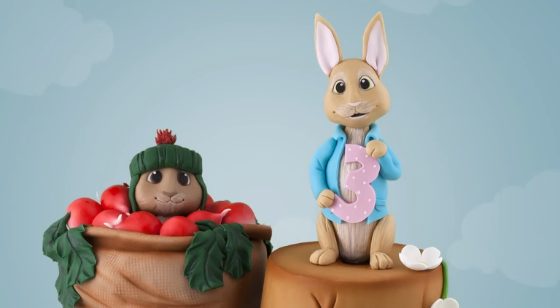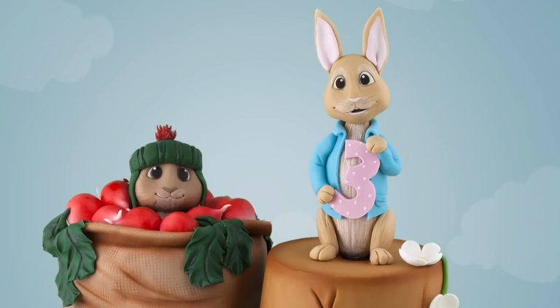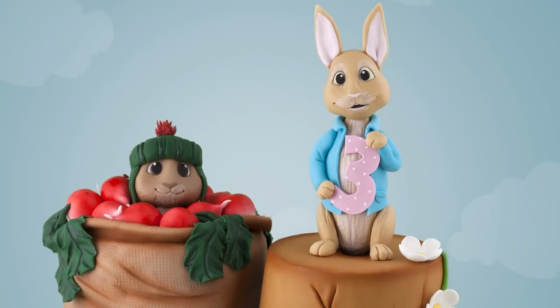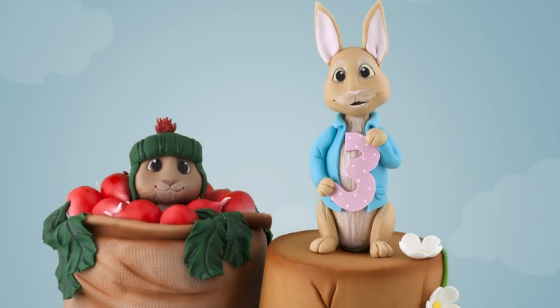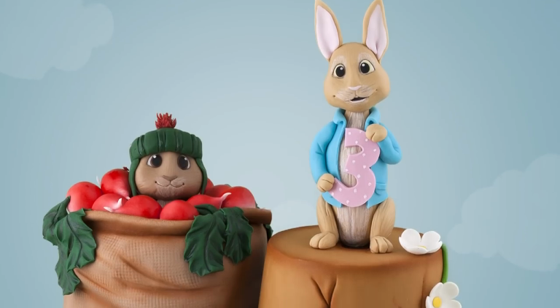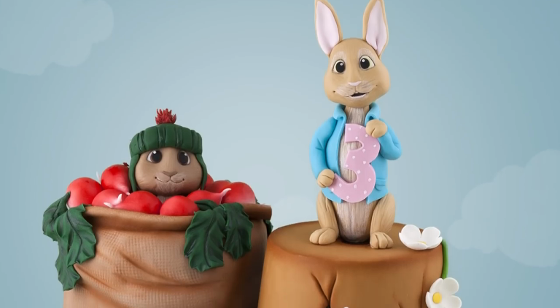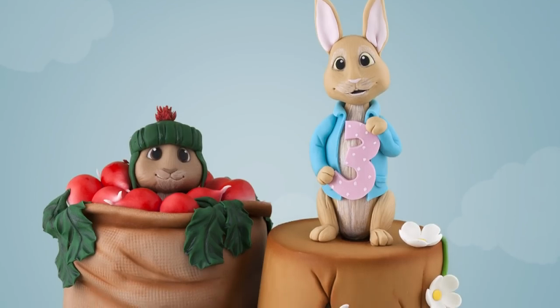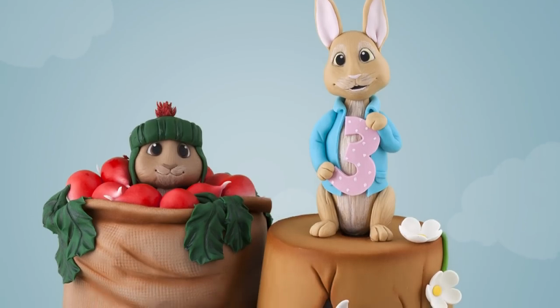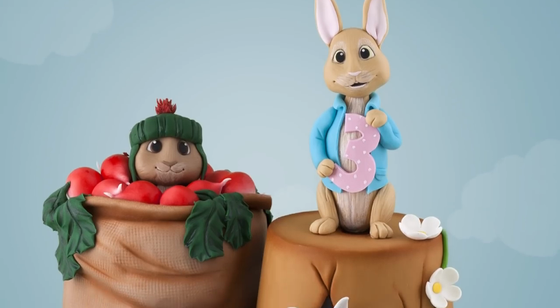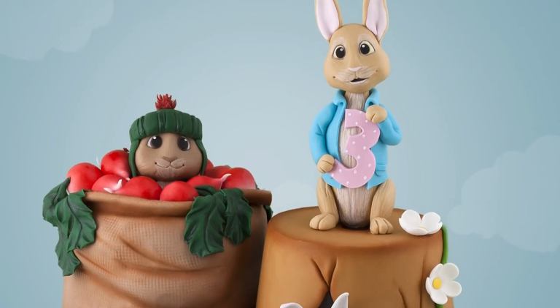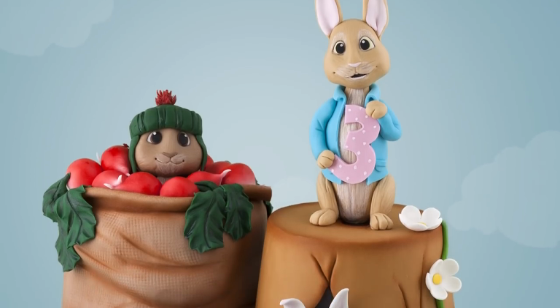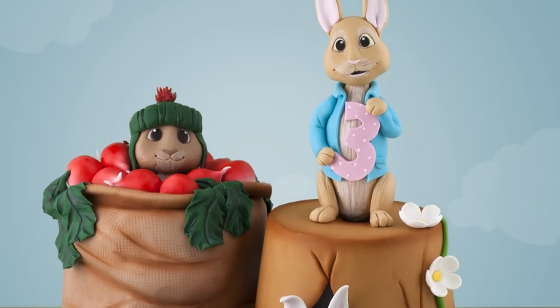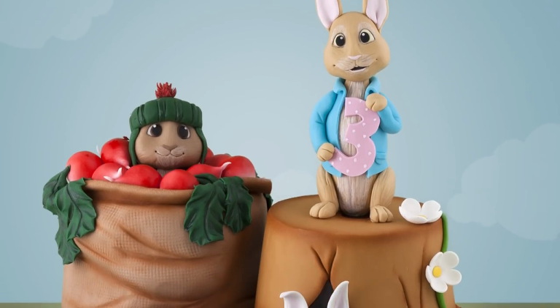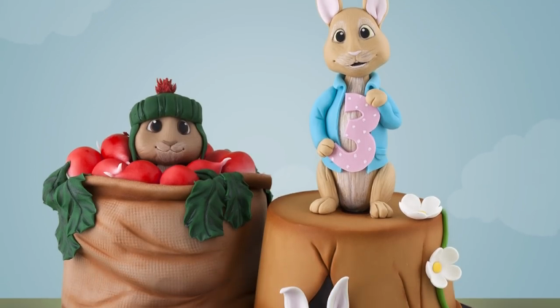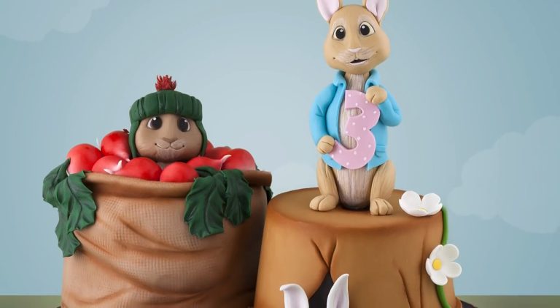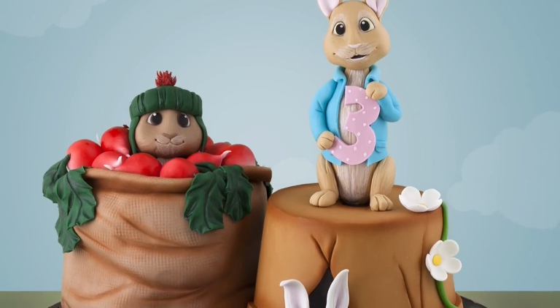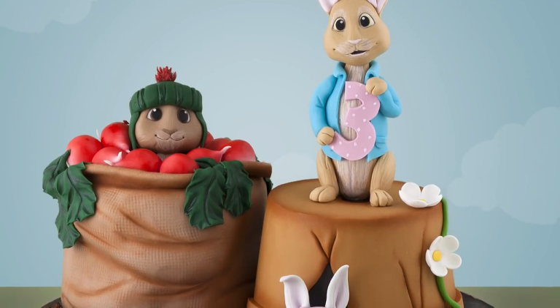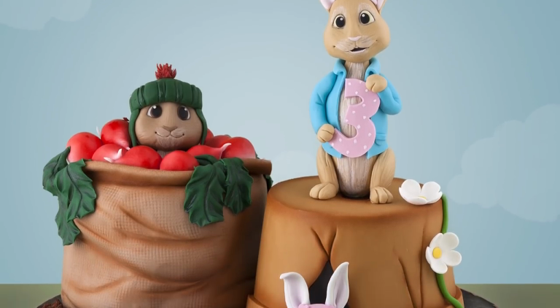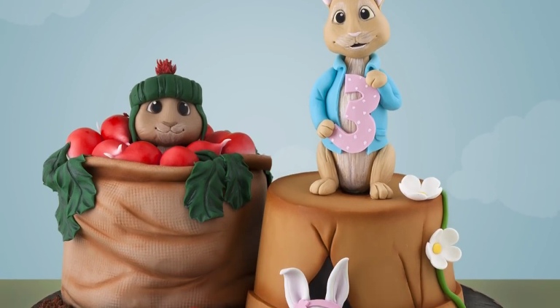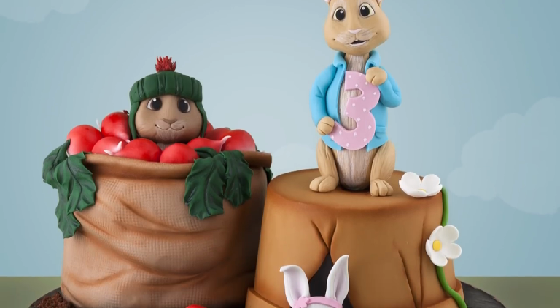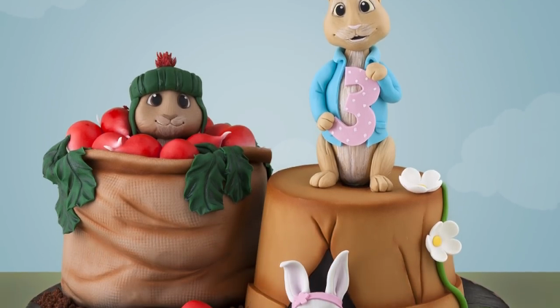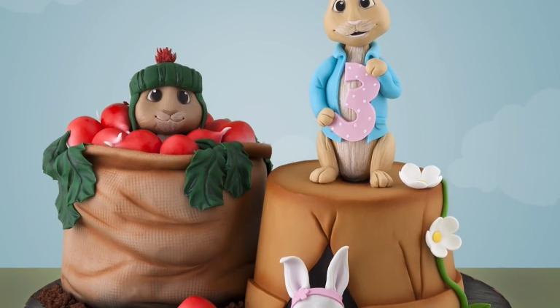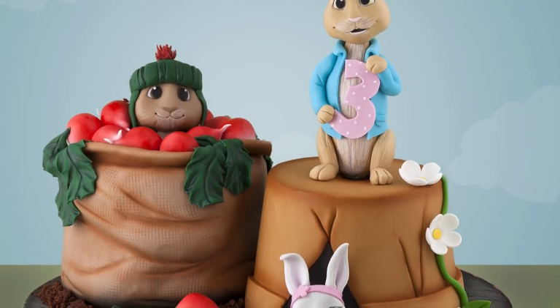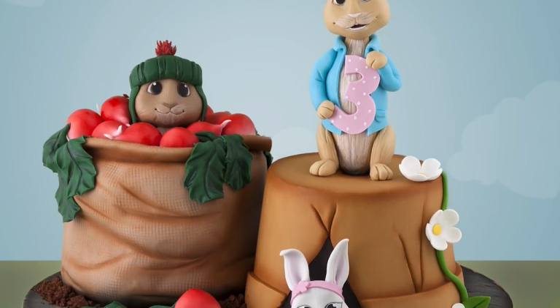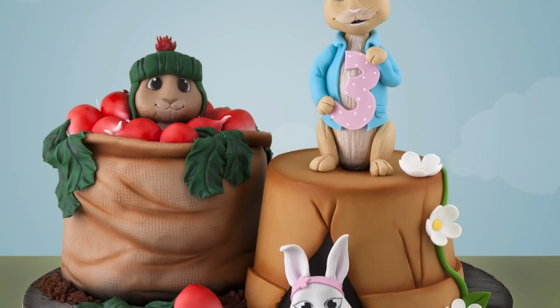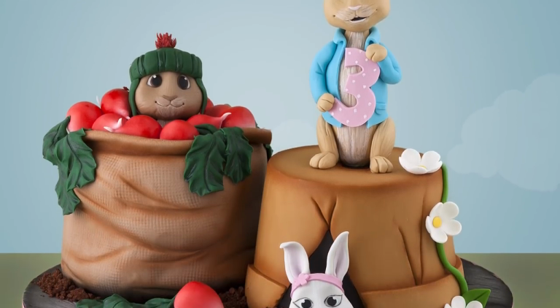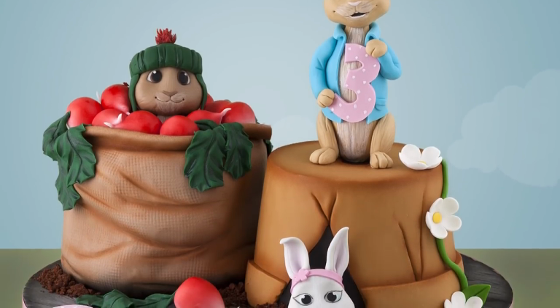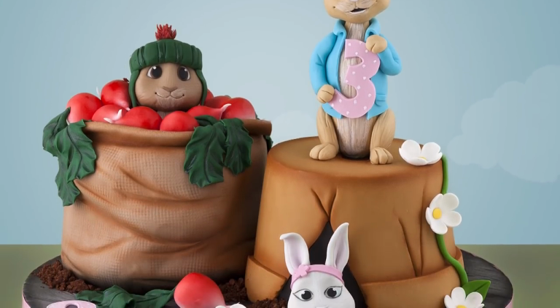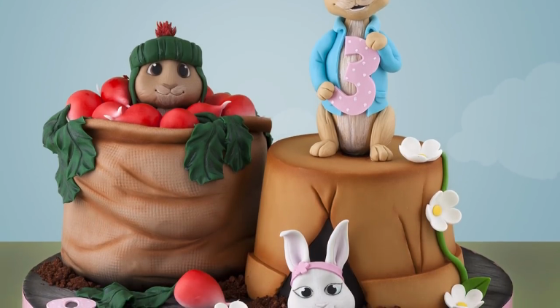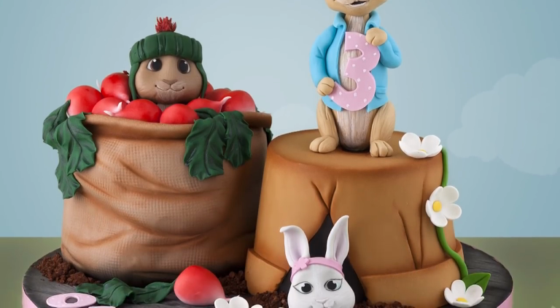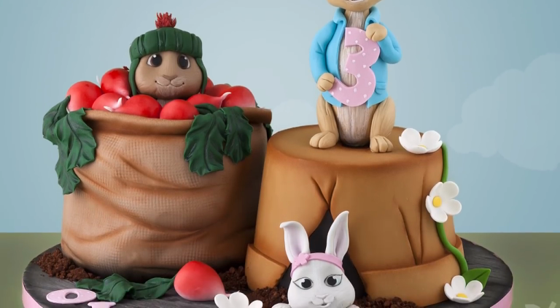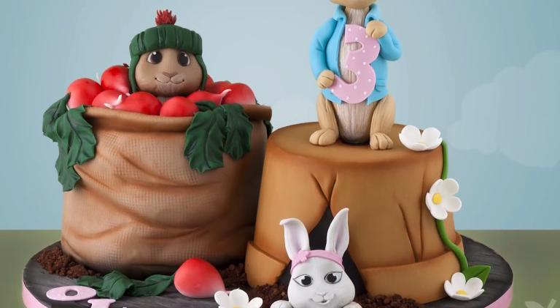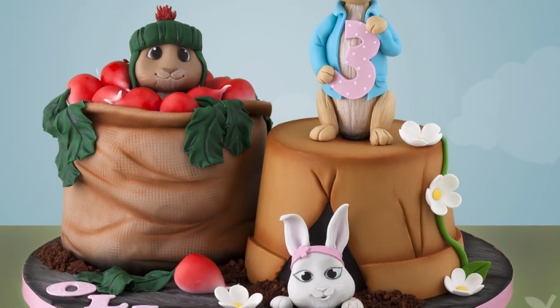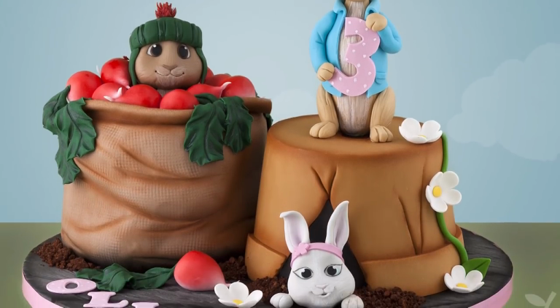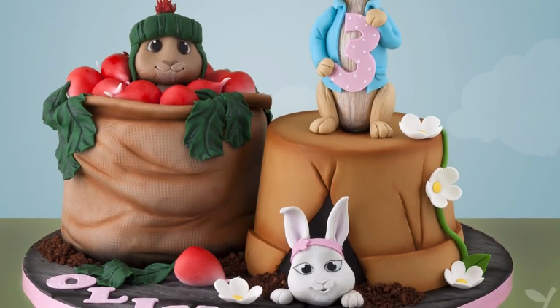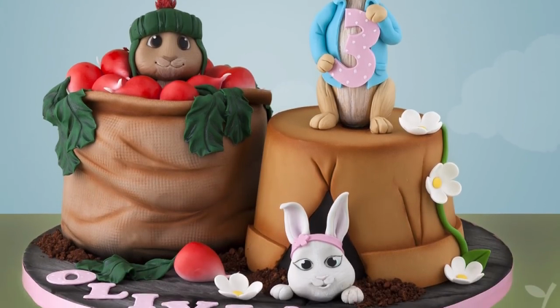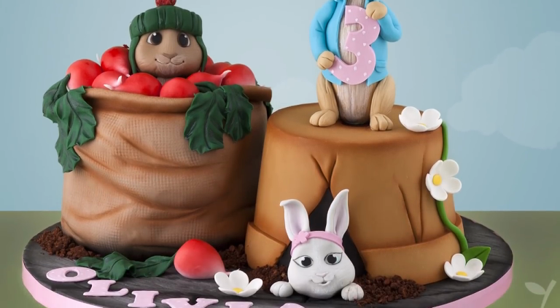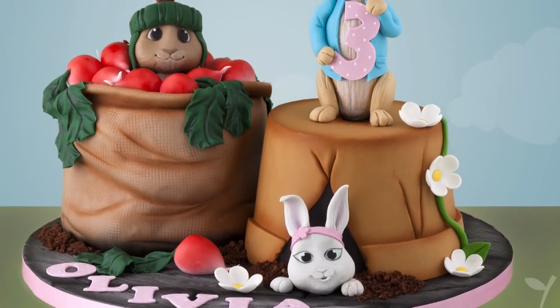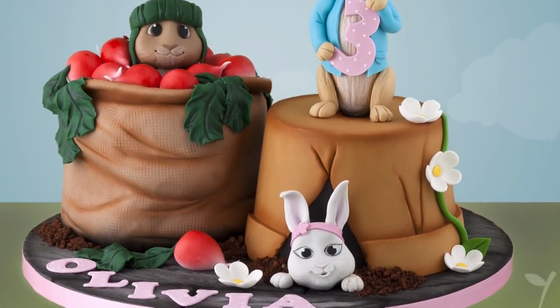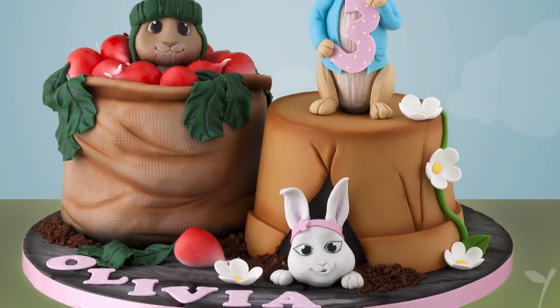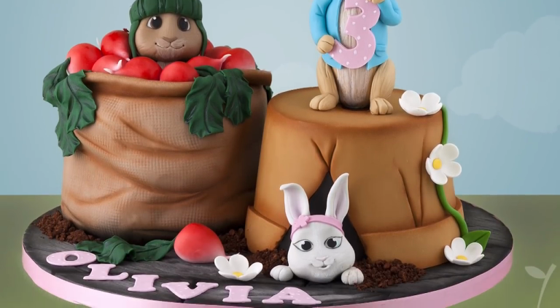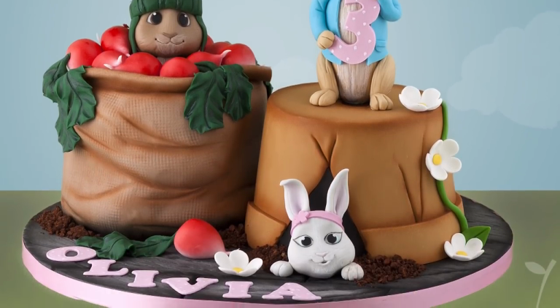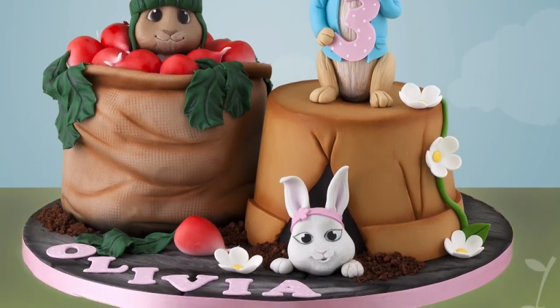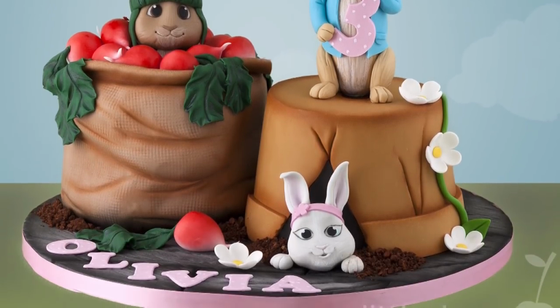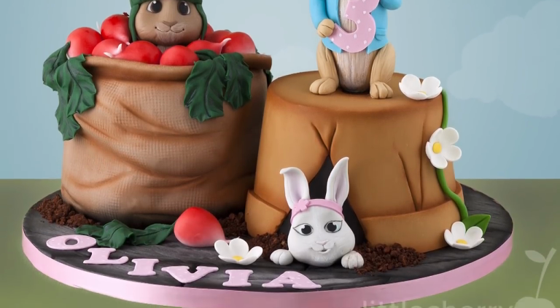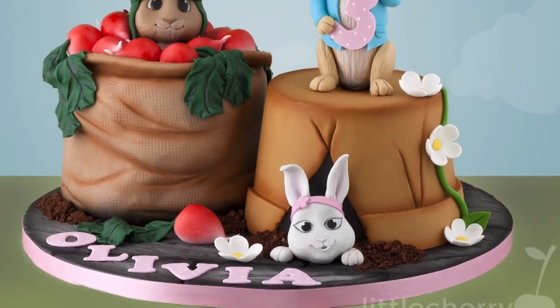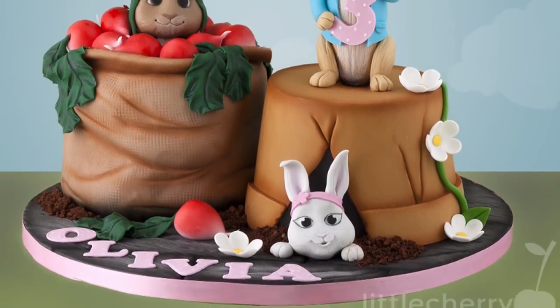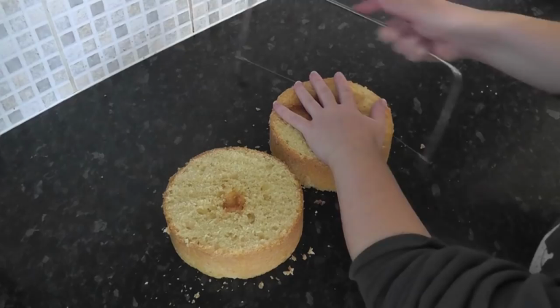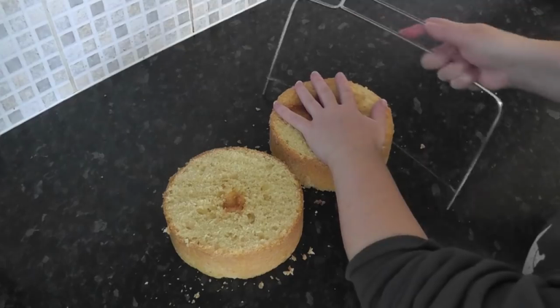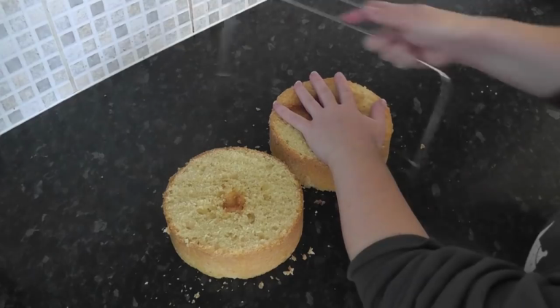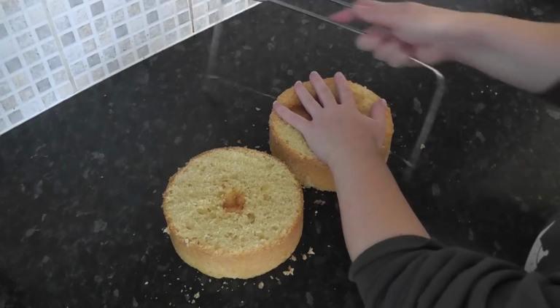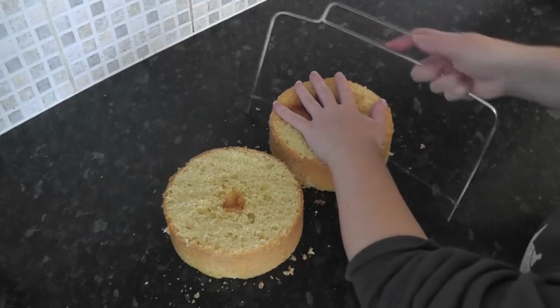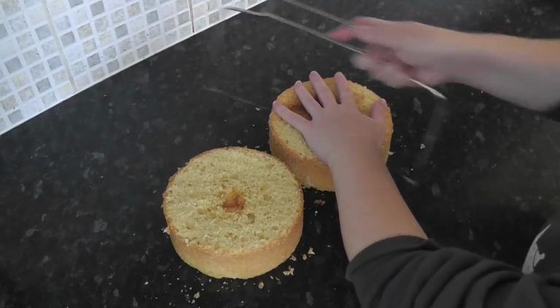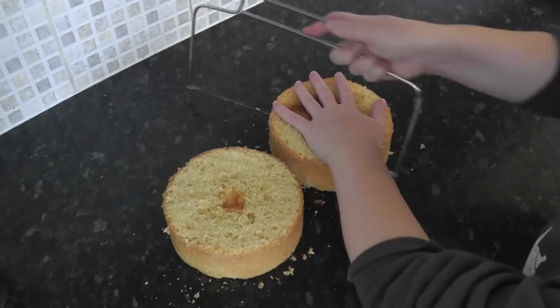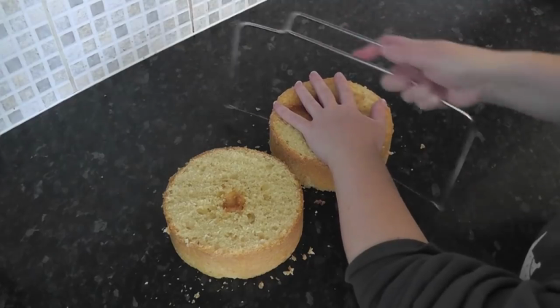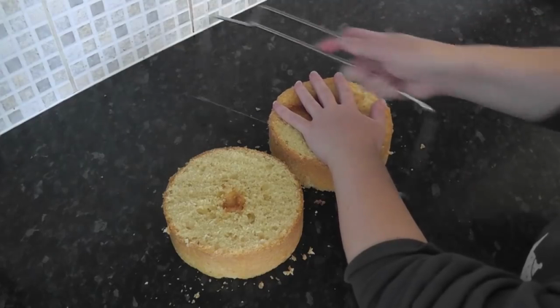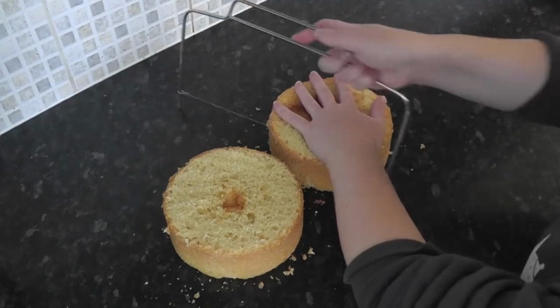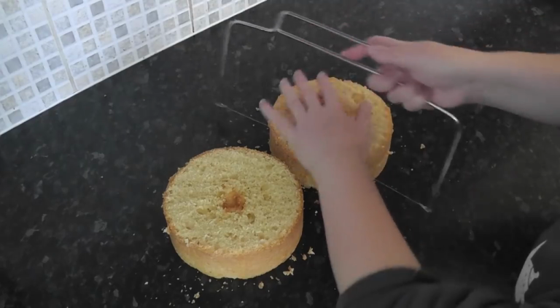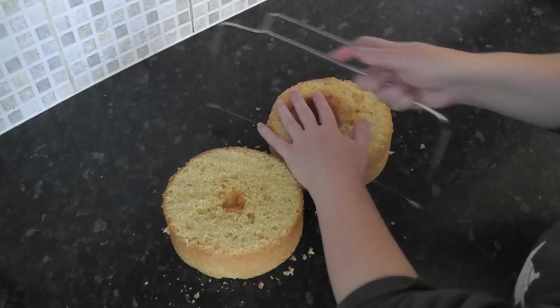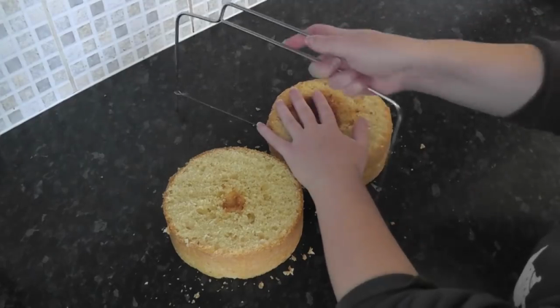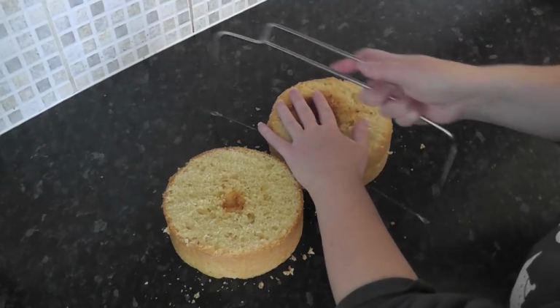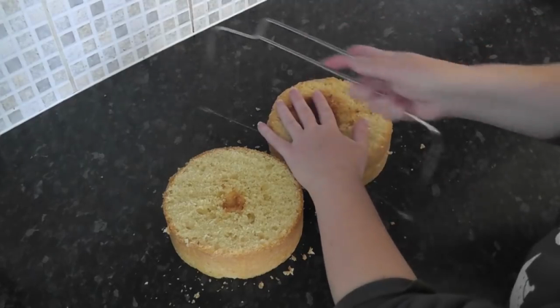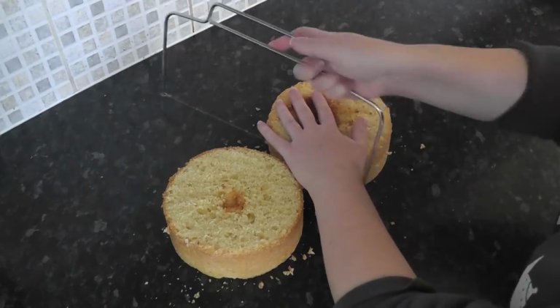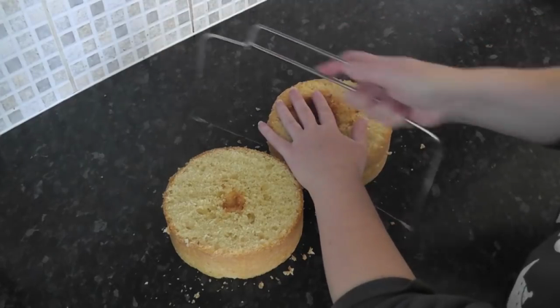Hey, welcome to another tutorial. Today we are making a CBeebies version of a Peter Rabbit, Benjamin and Lily cake.